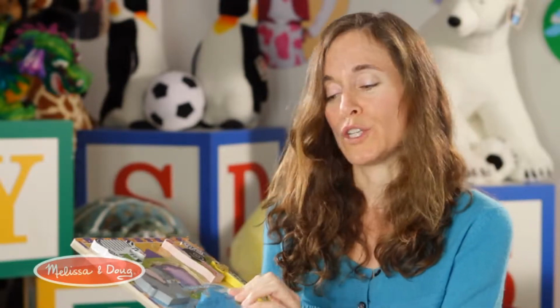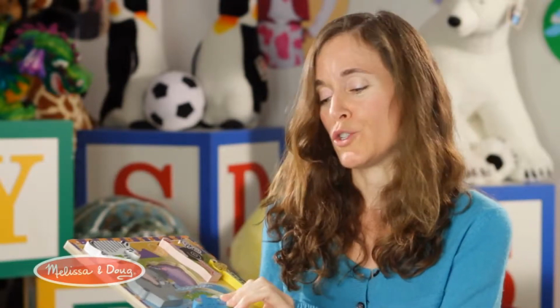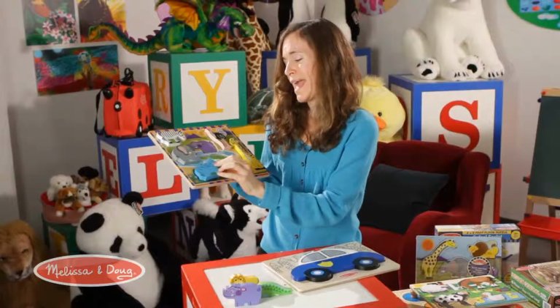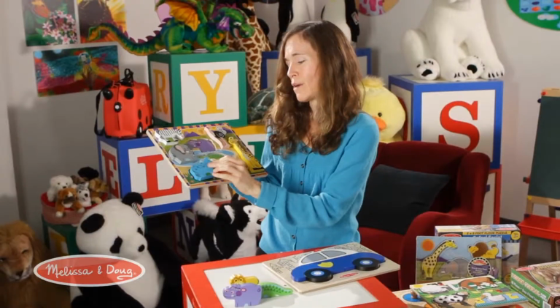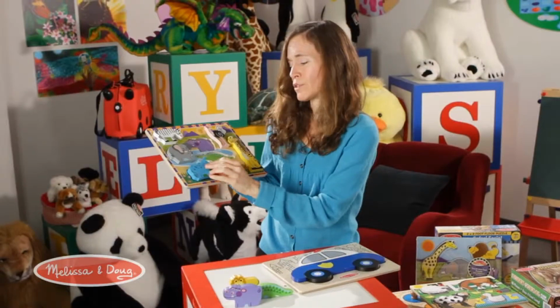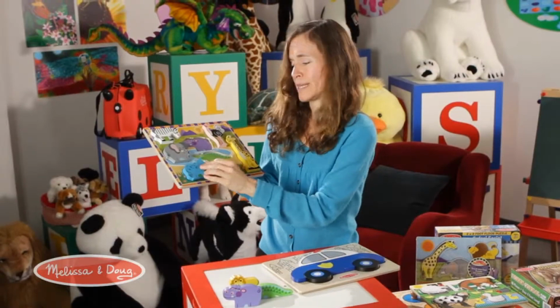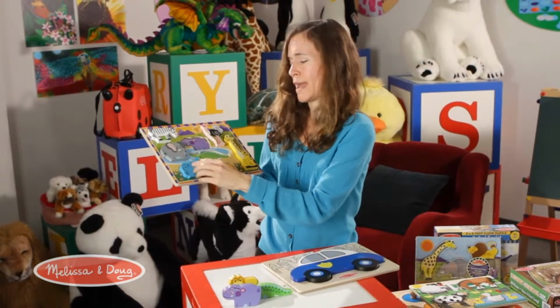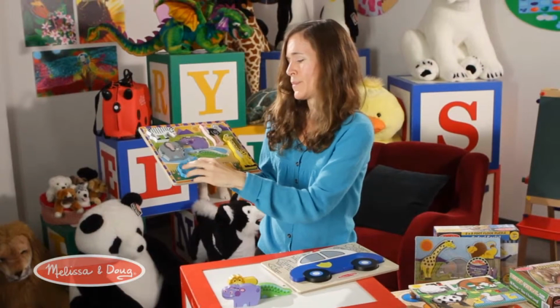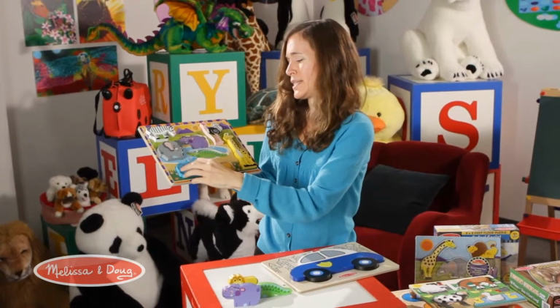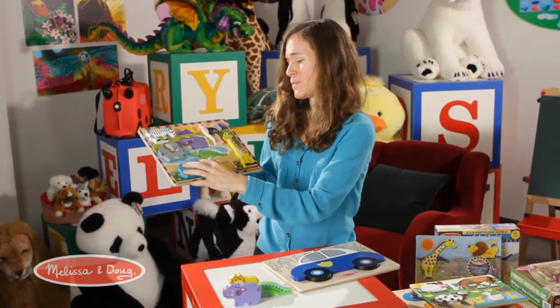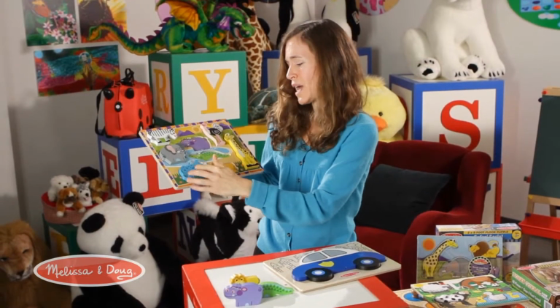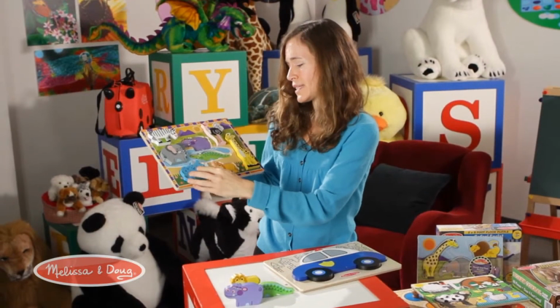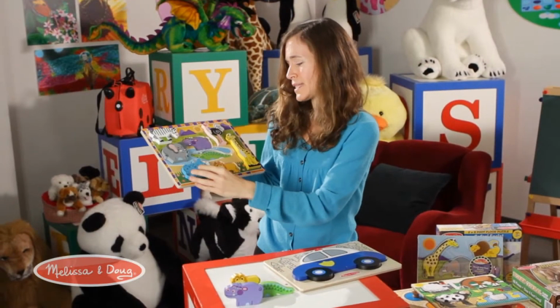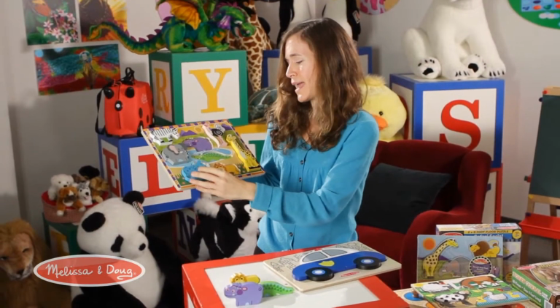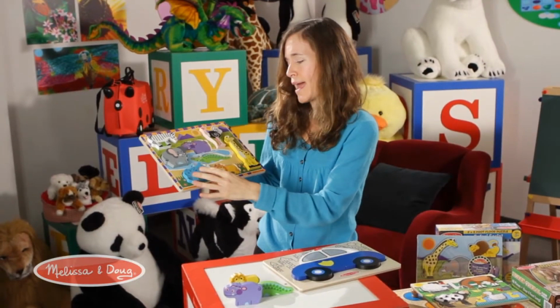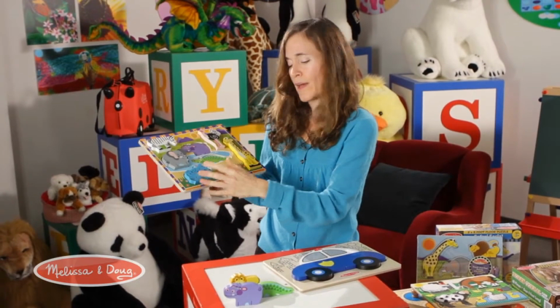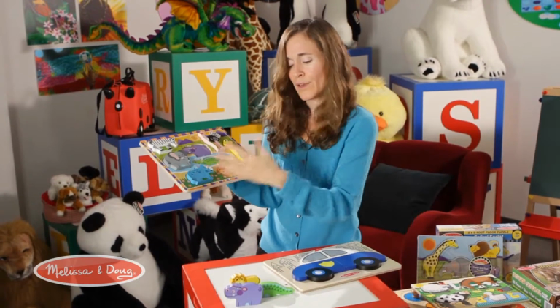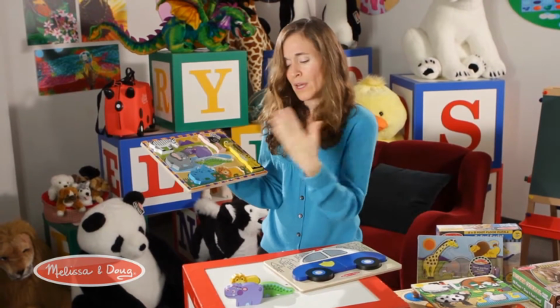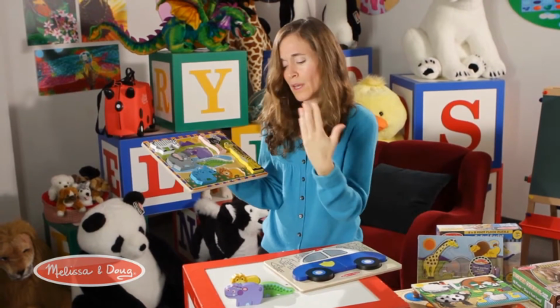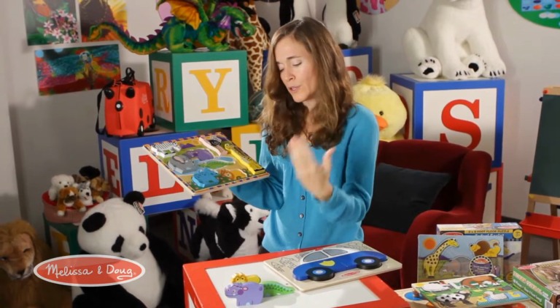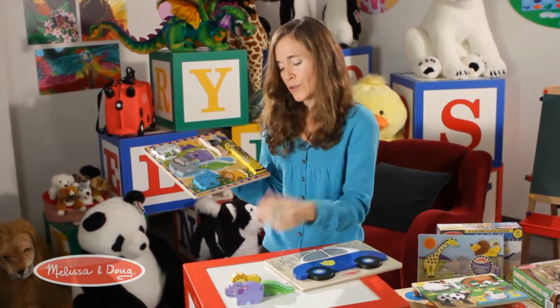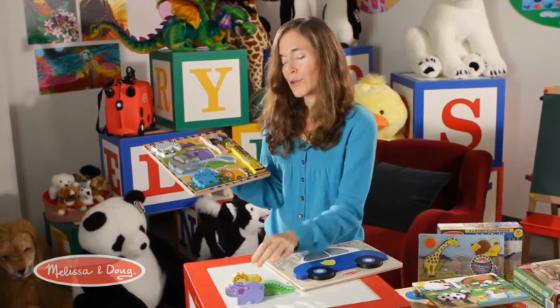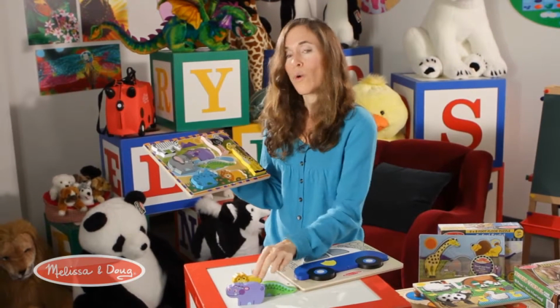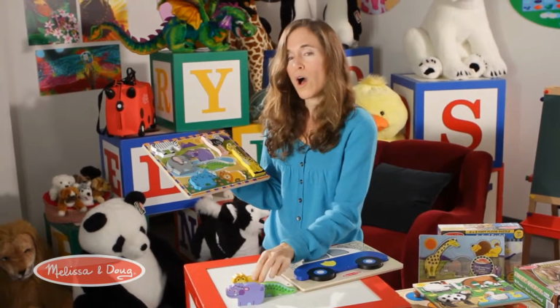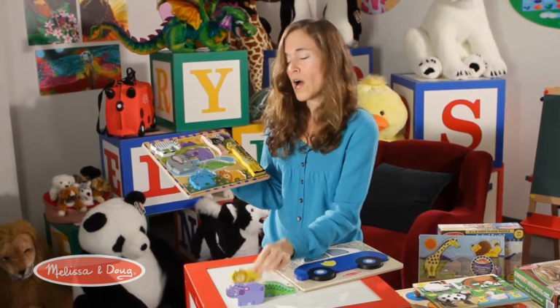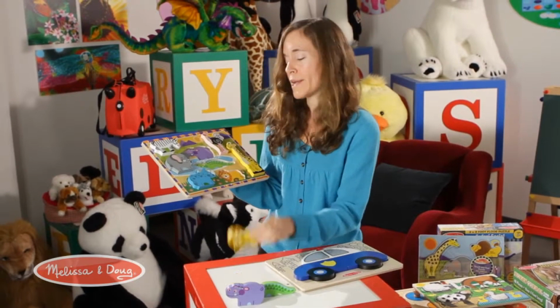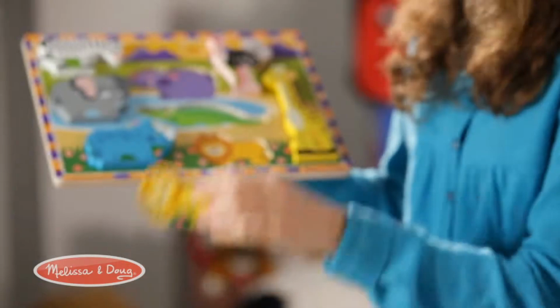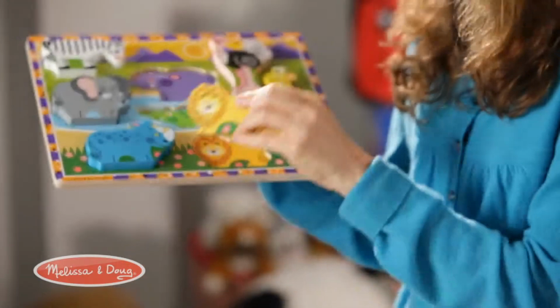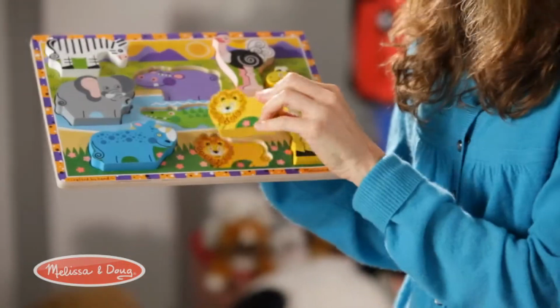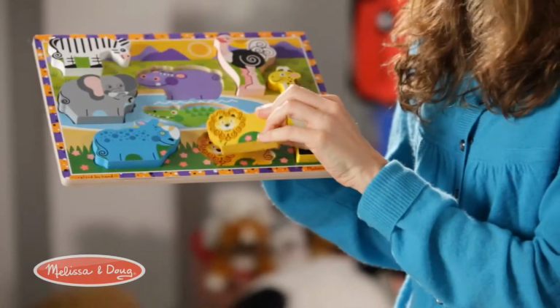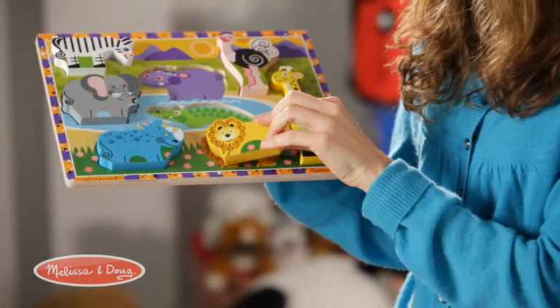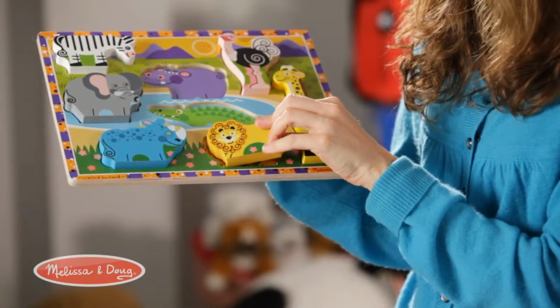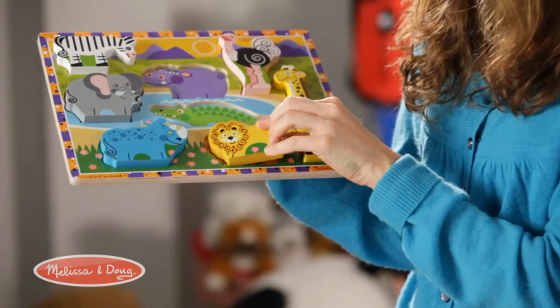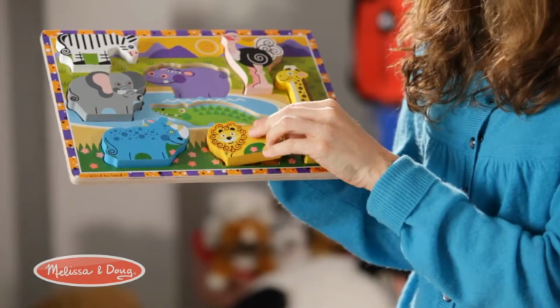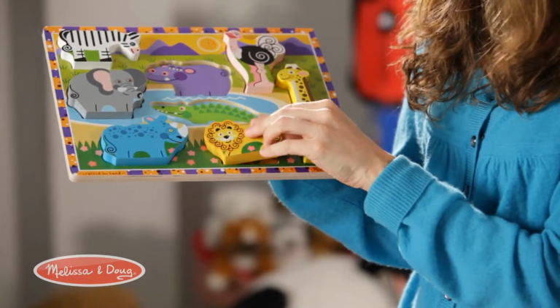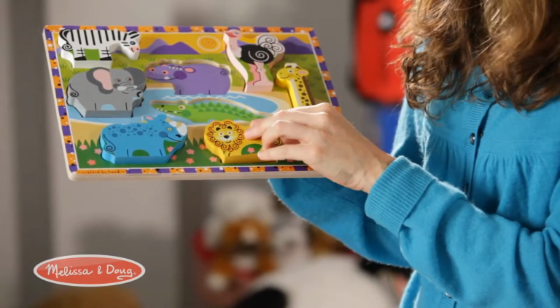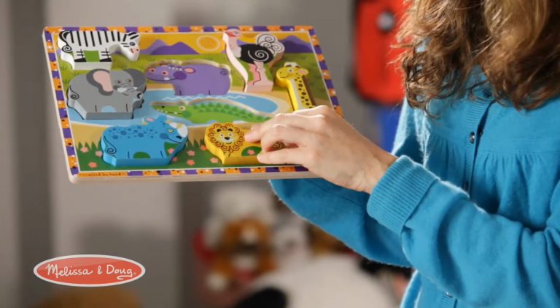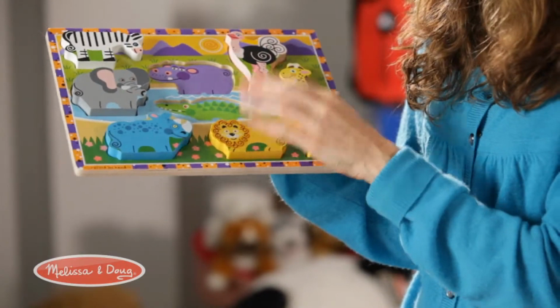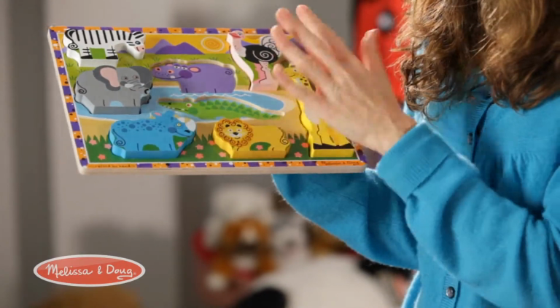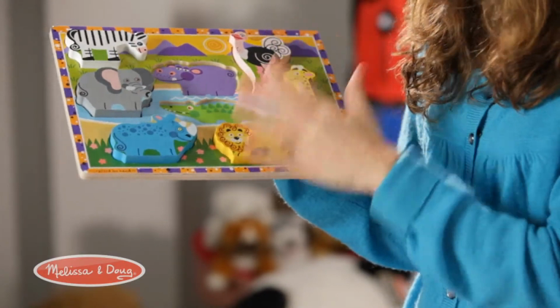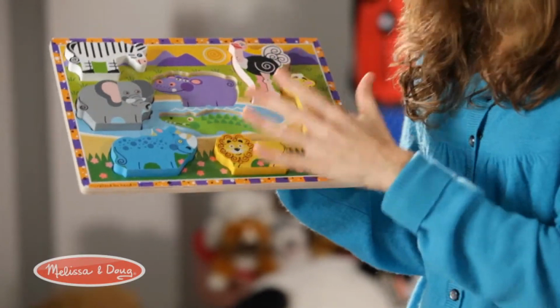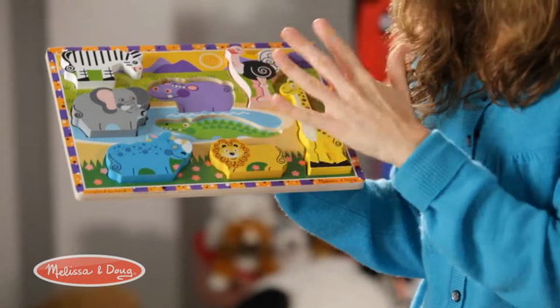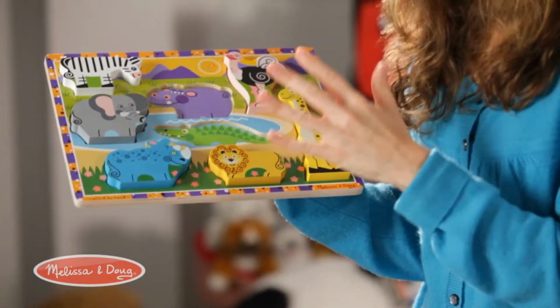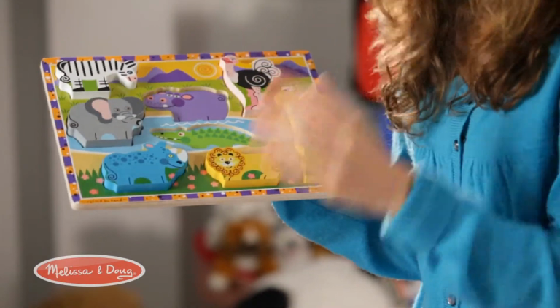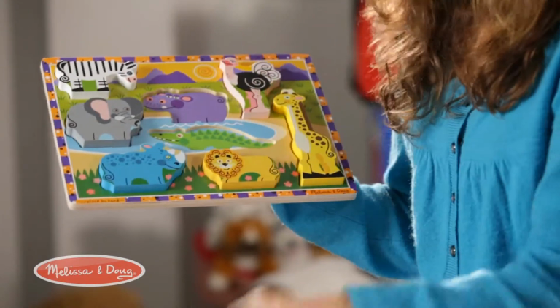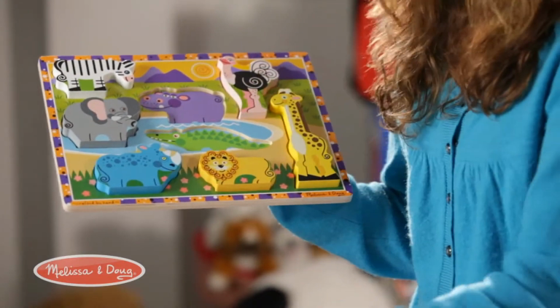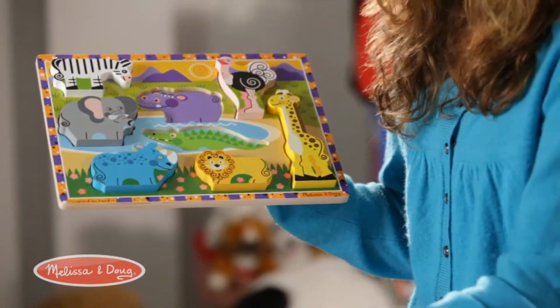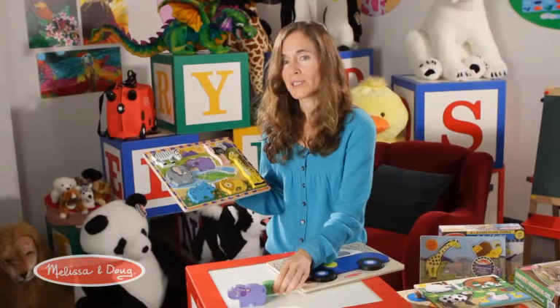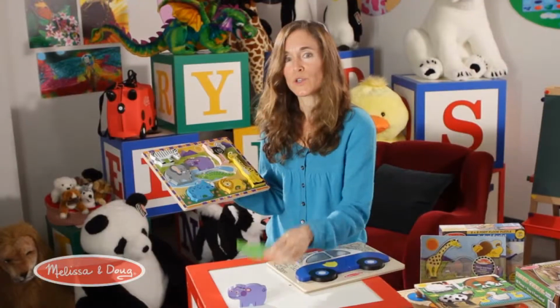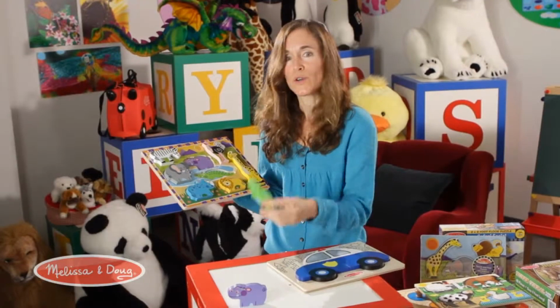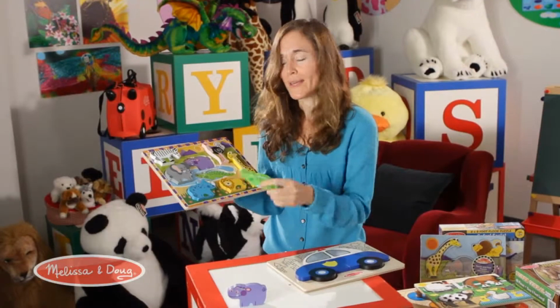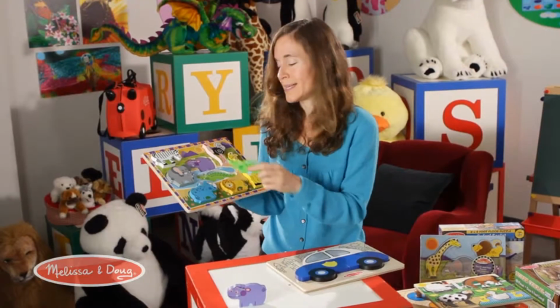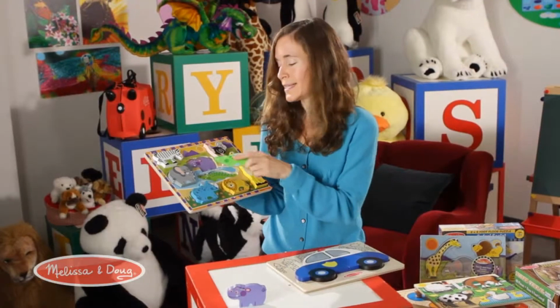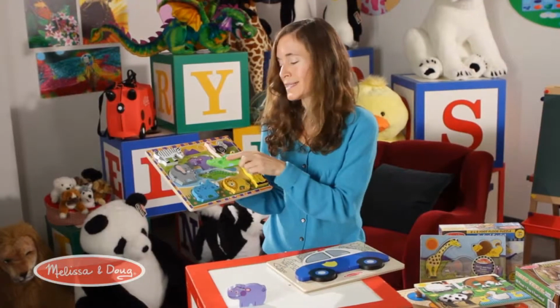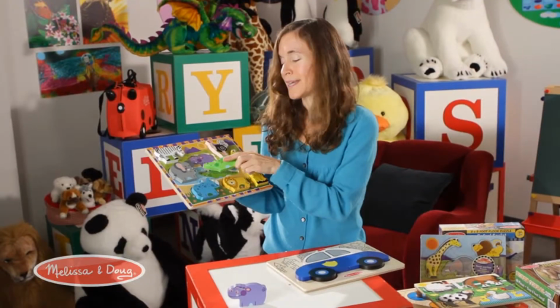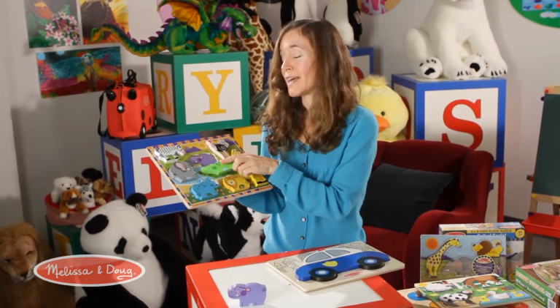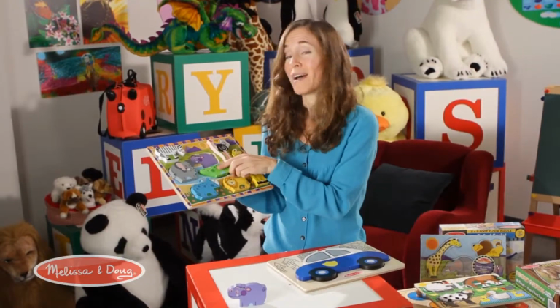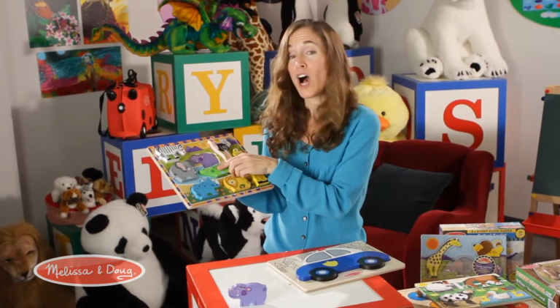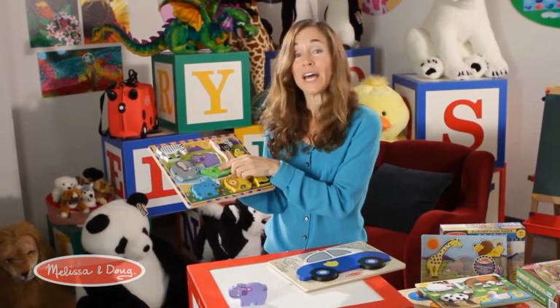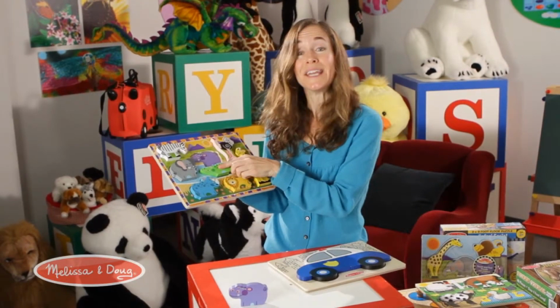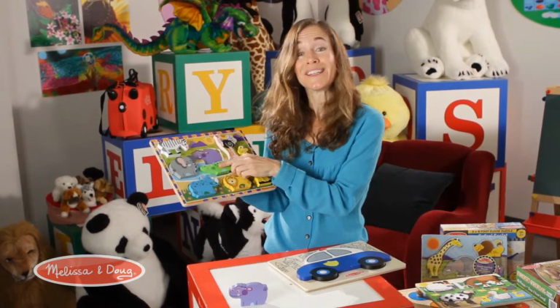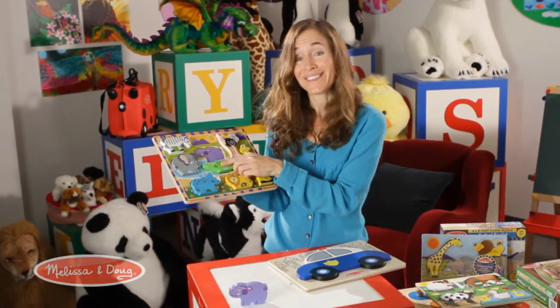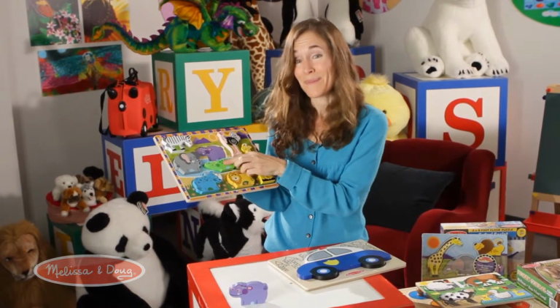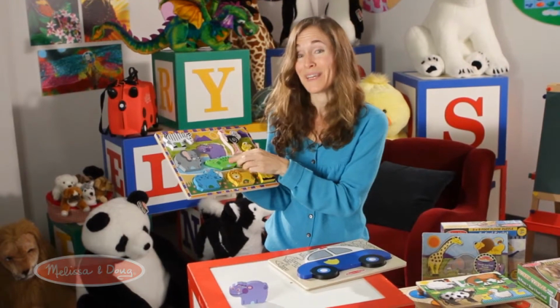You can do counting — how many spots they have — you can go on and on. Really the value of this puzzle is unlimited.